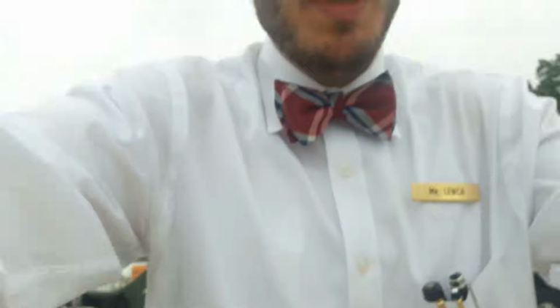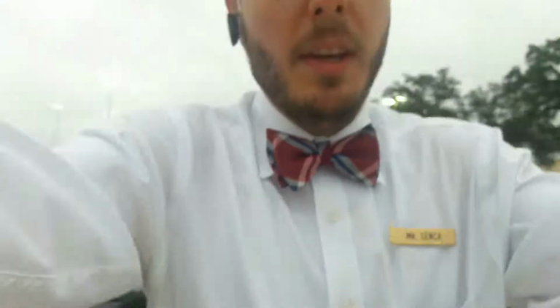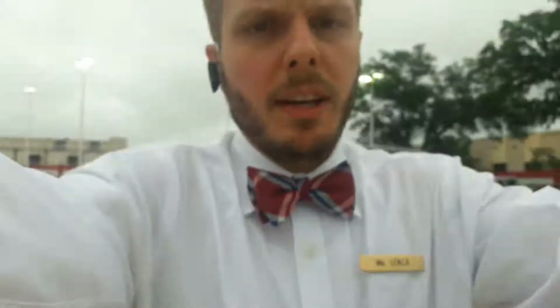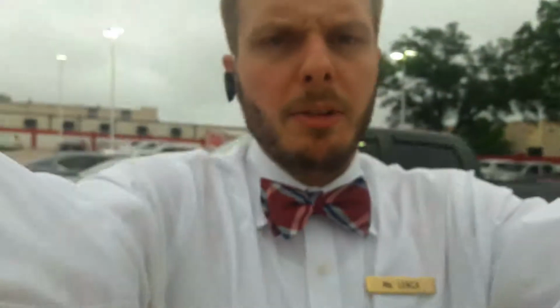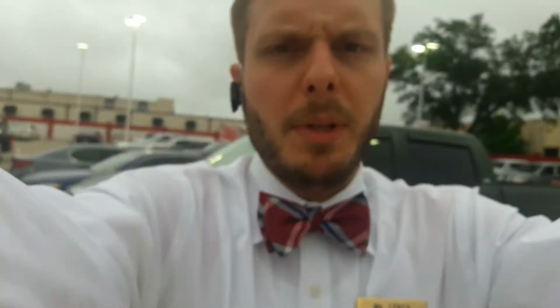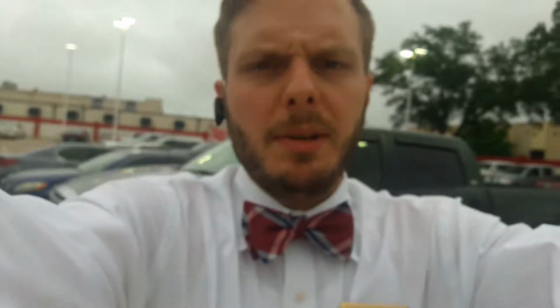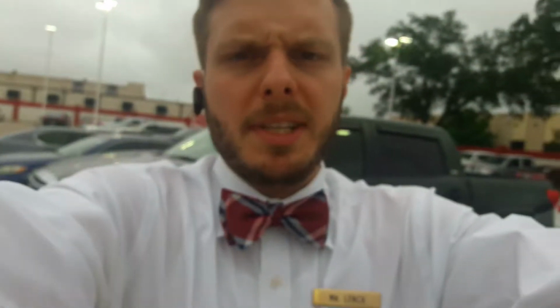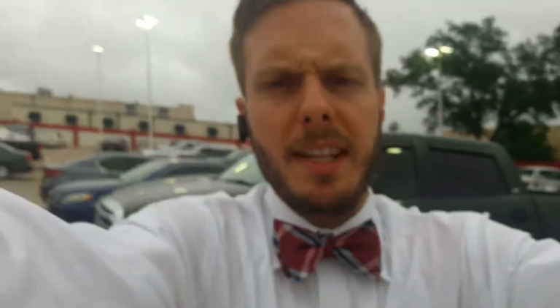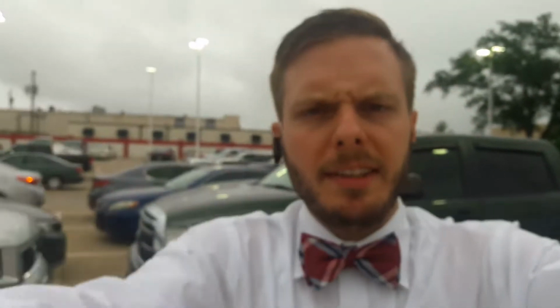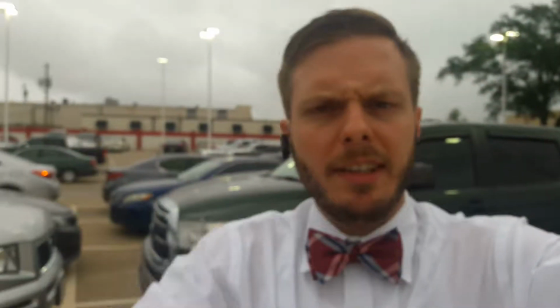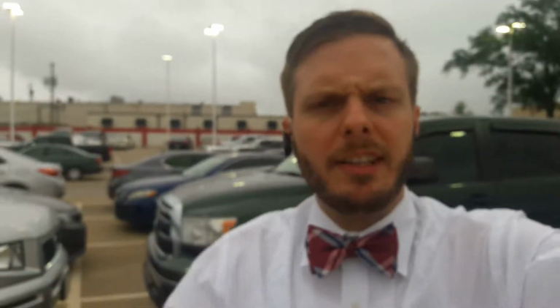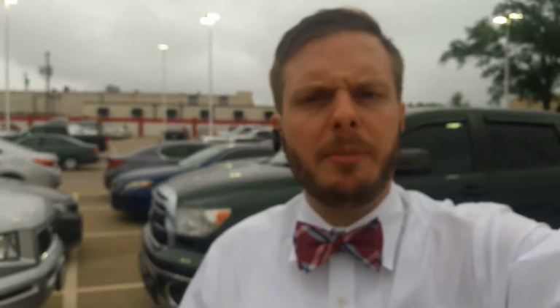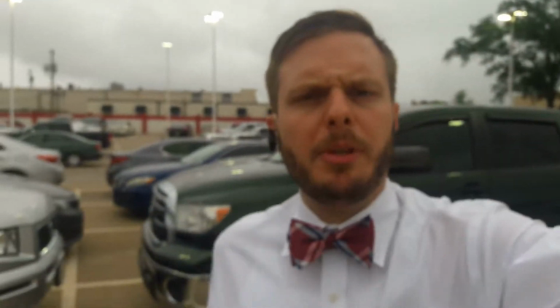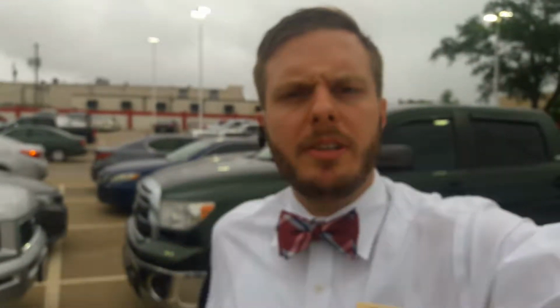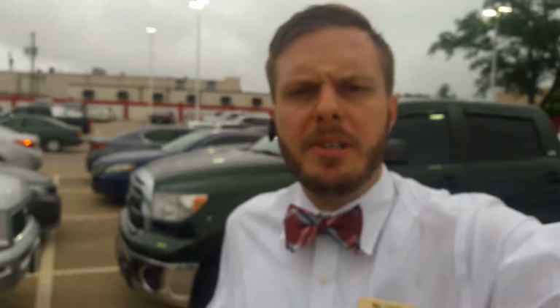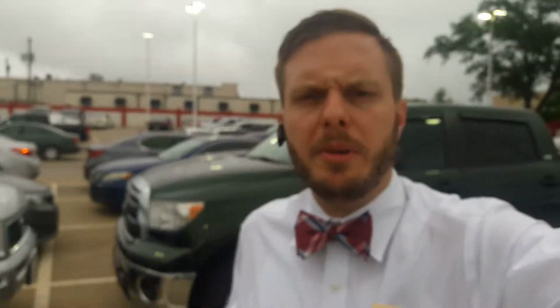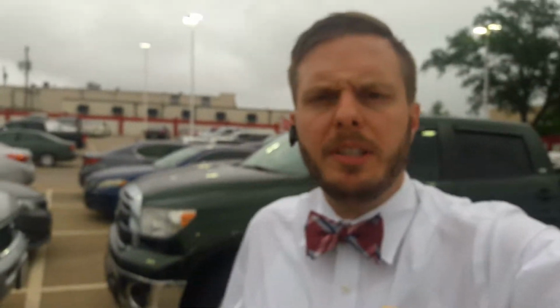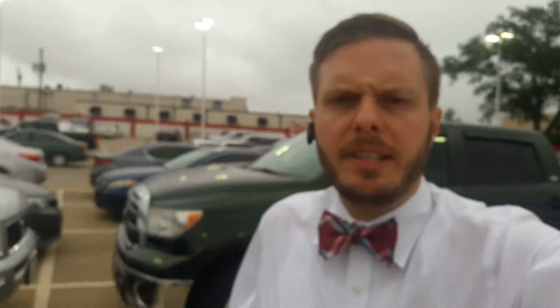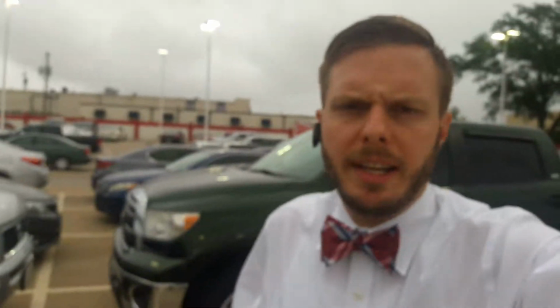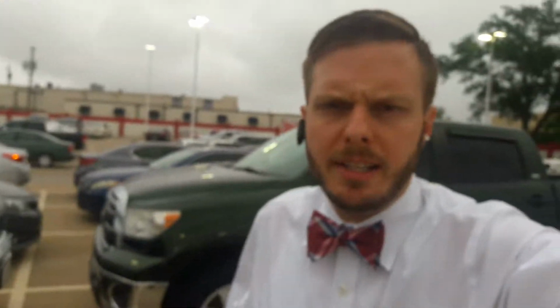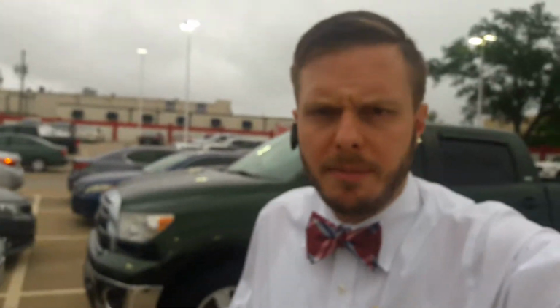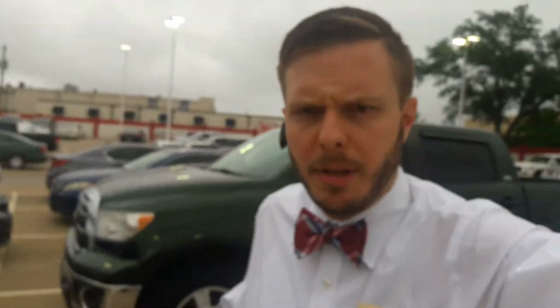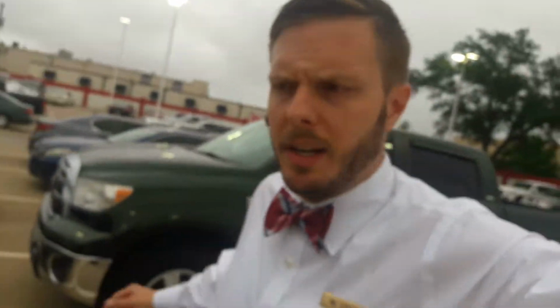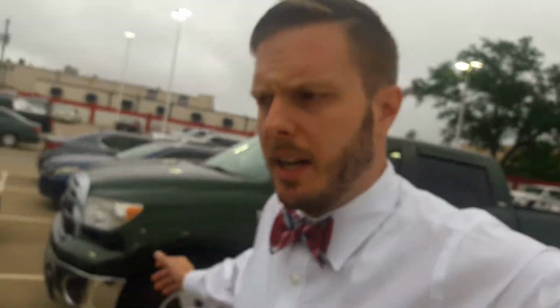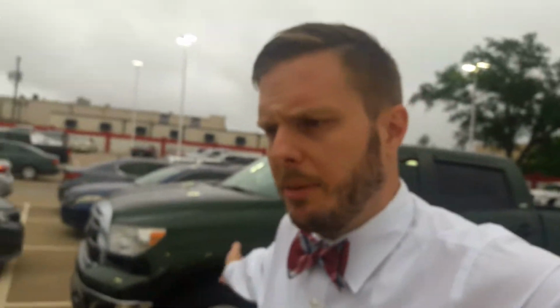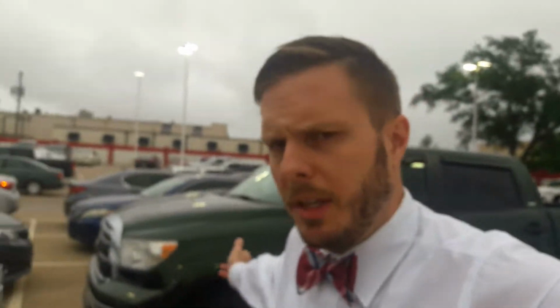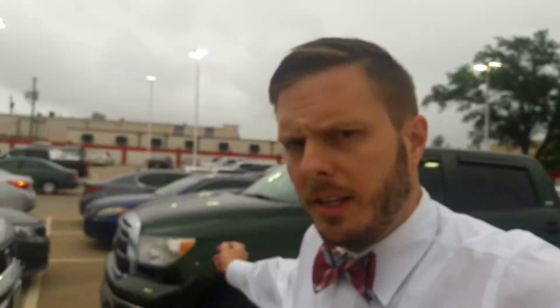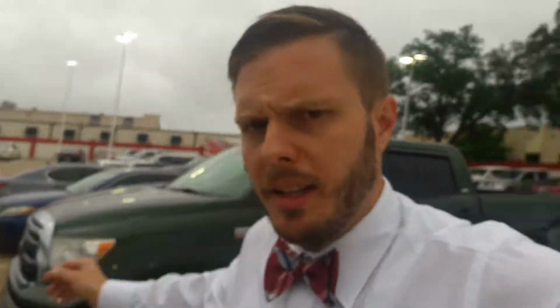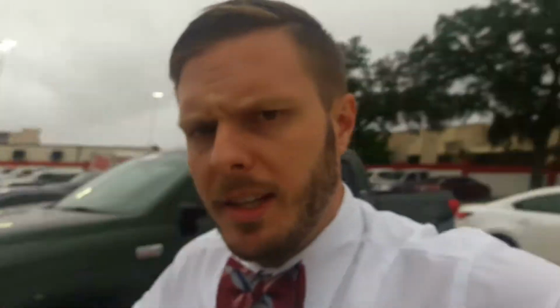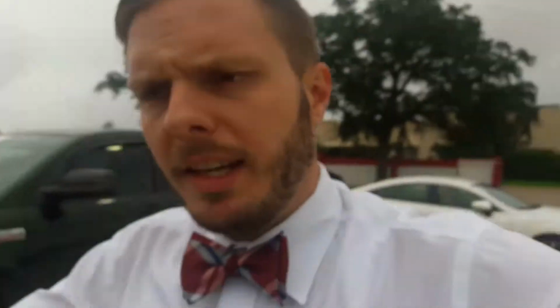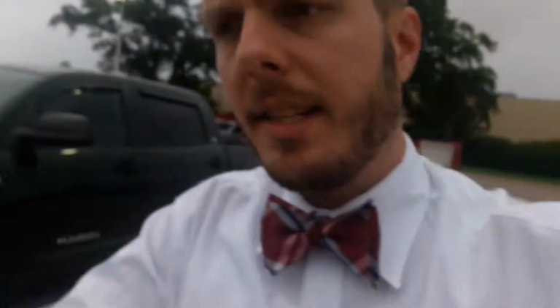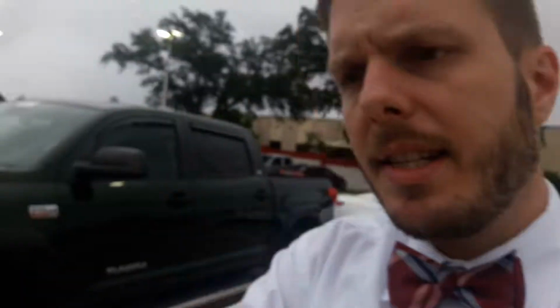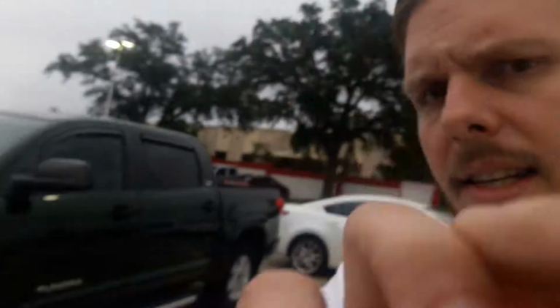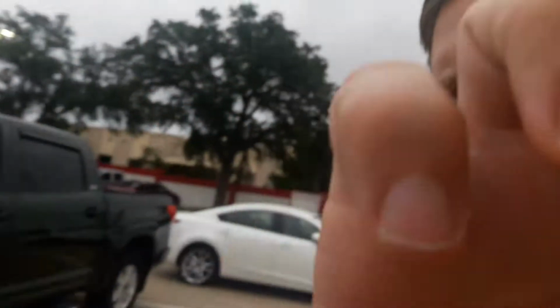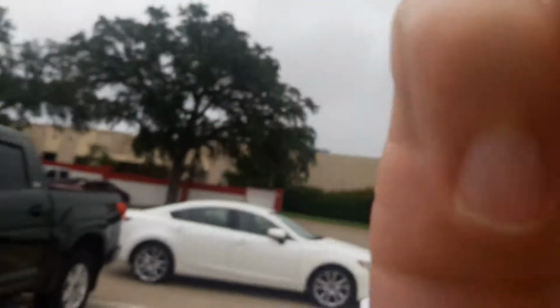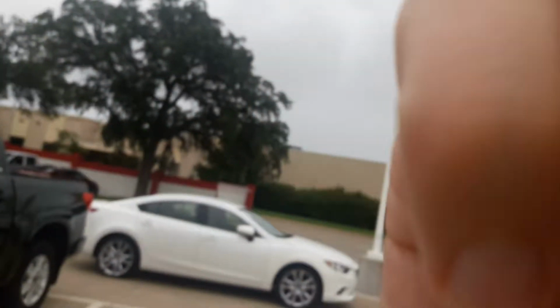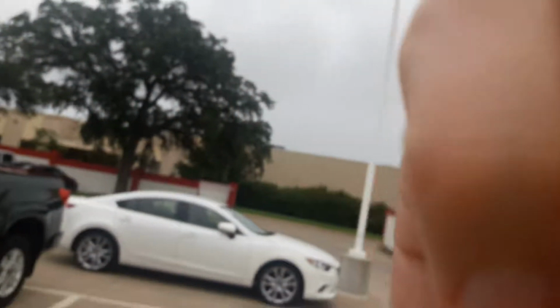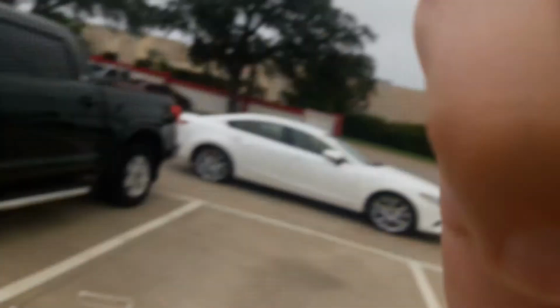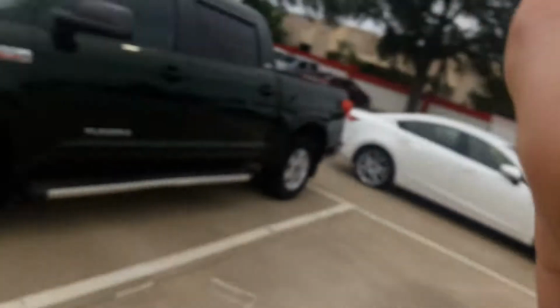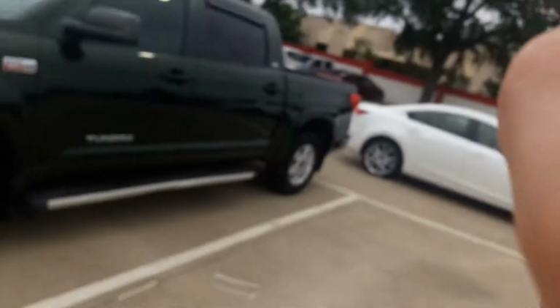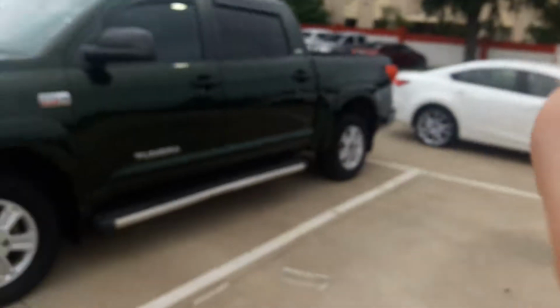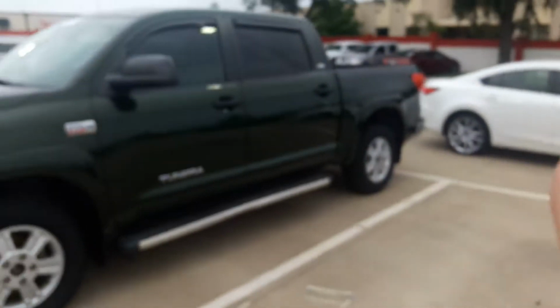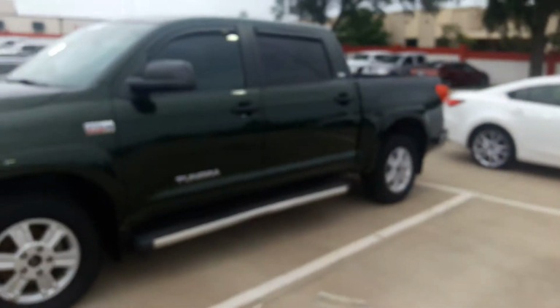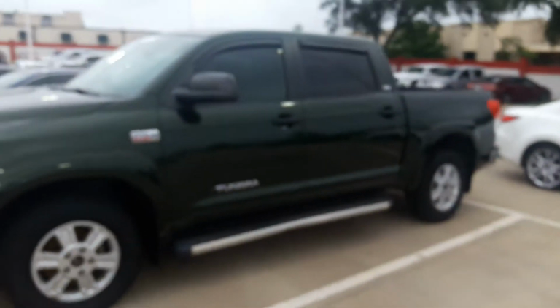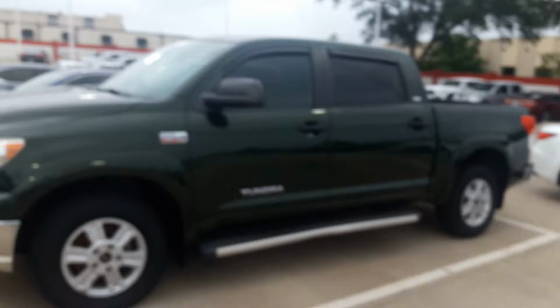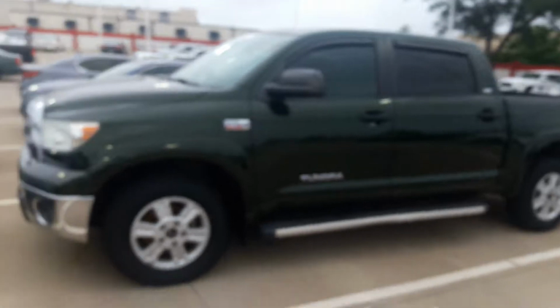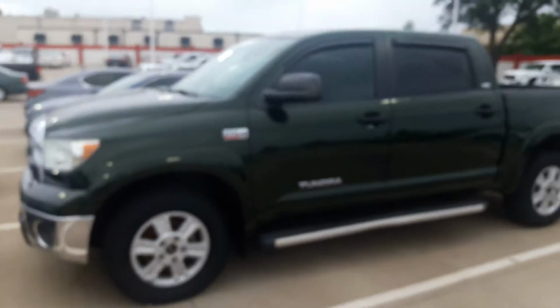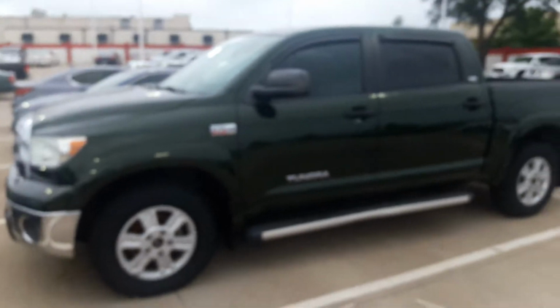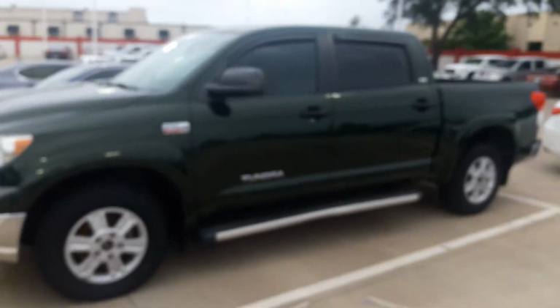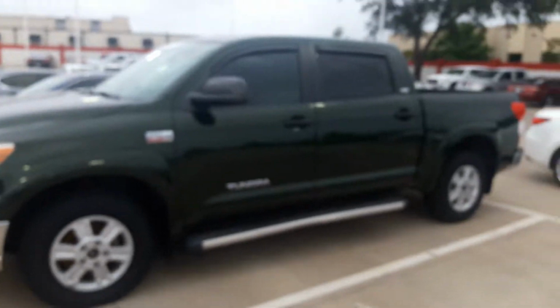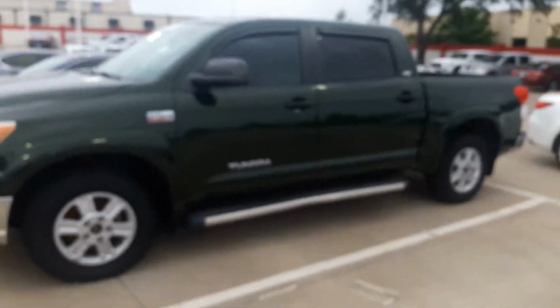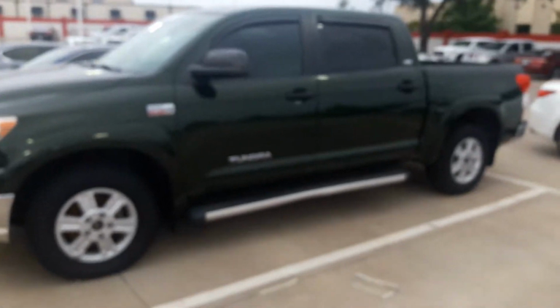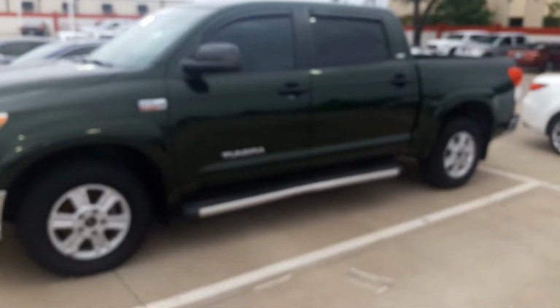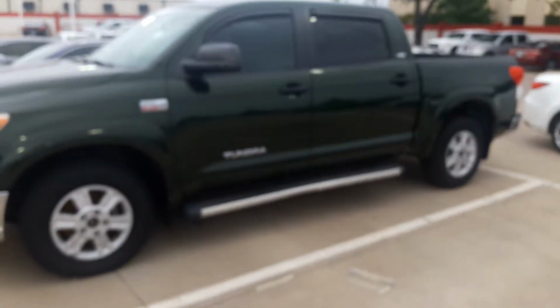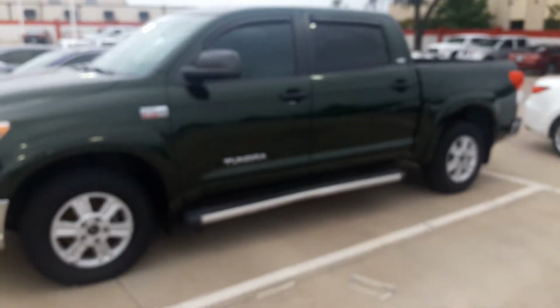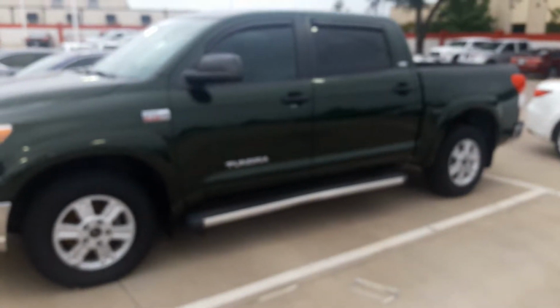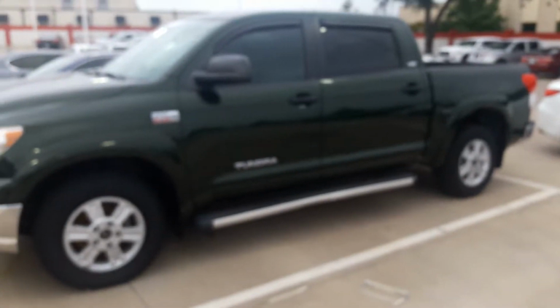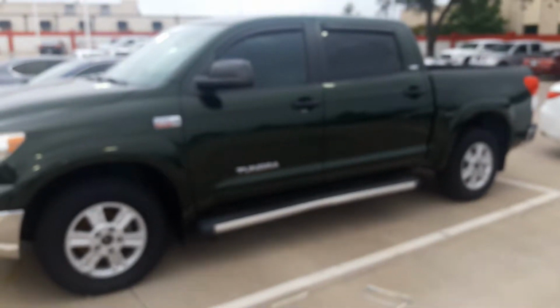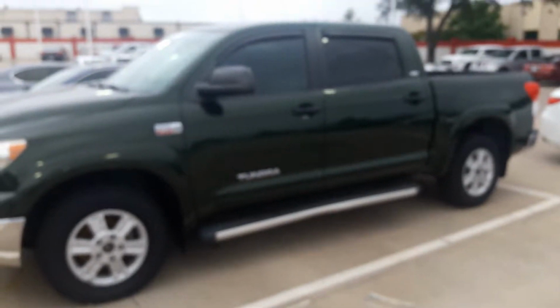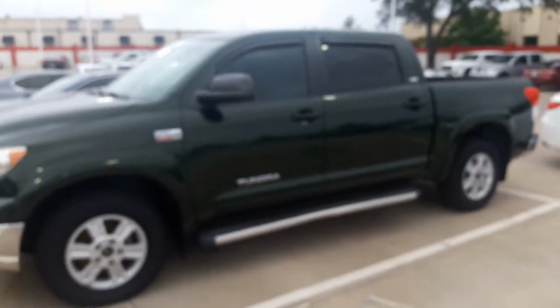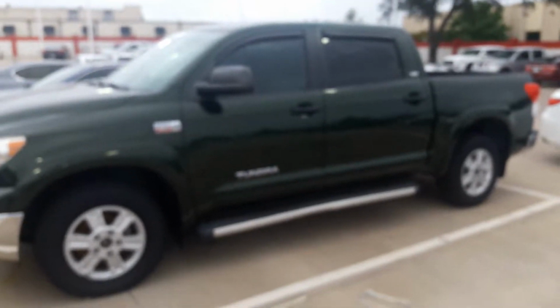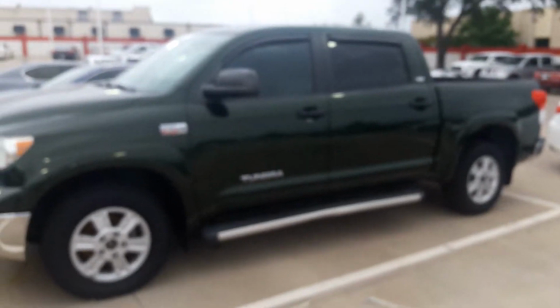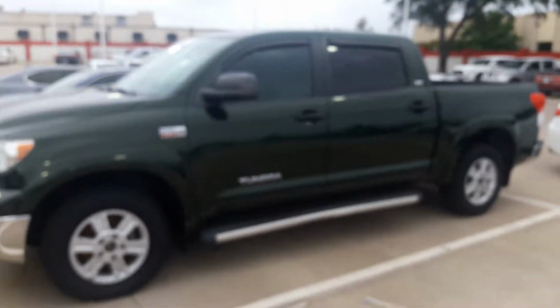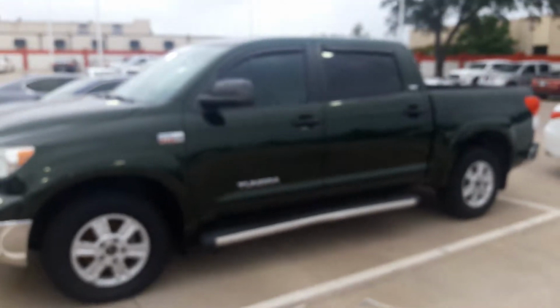Hello, my name is Anthony Nalinka. I'm here at Toyota Dallas and behind me is this Tundra that you inquired about — a 2011 Tundra.